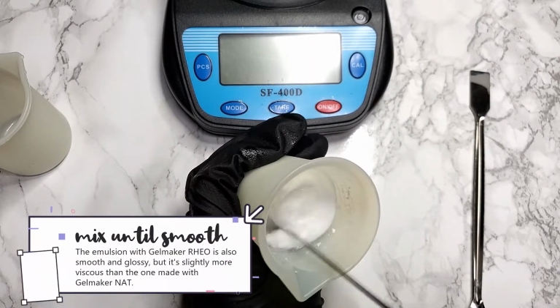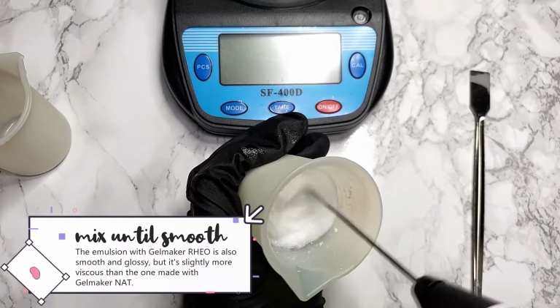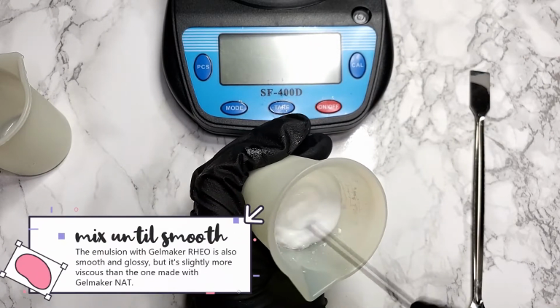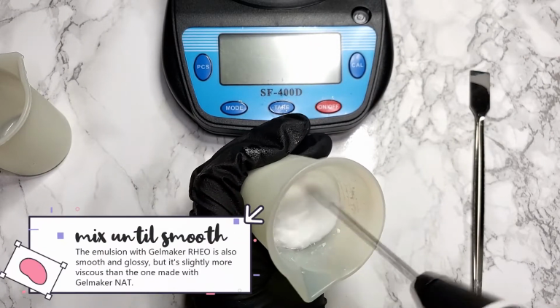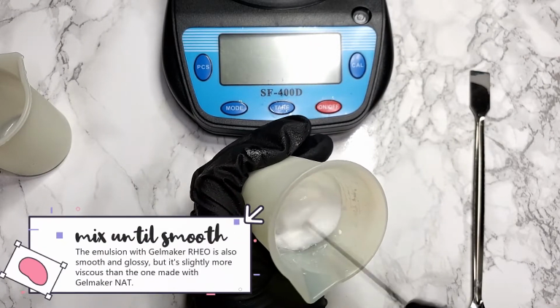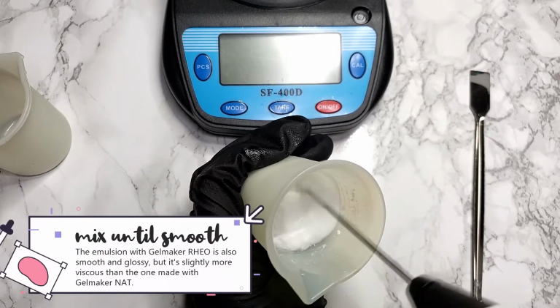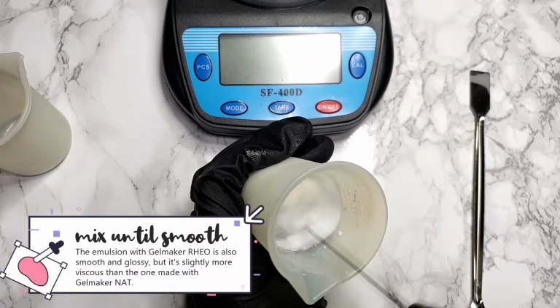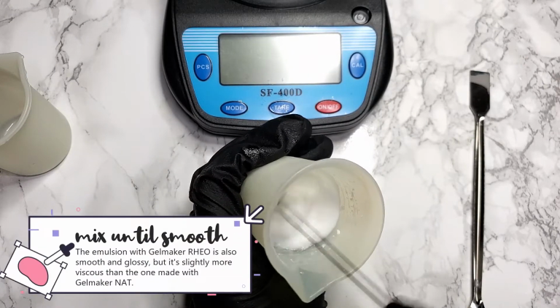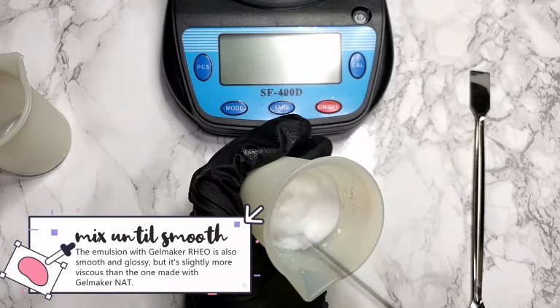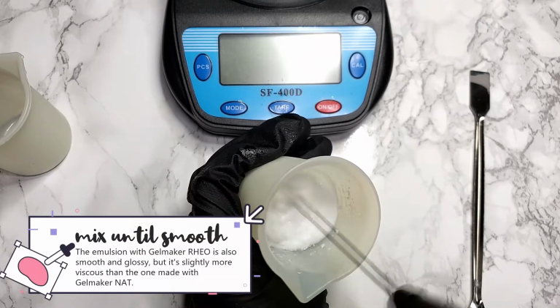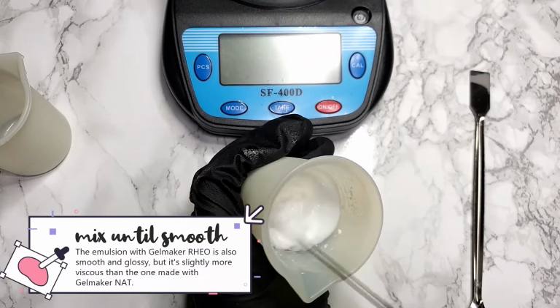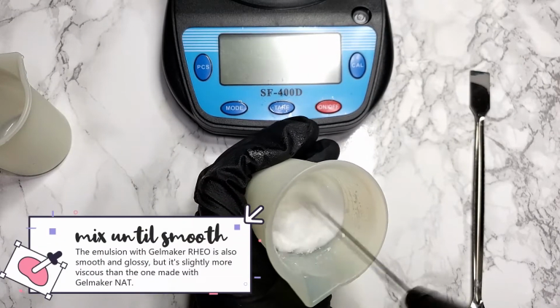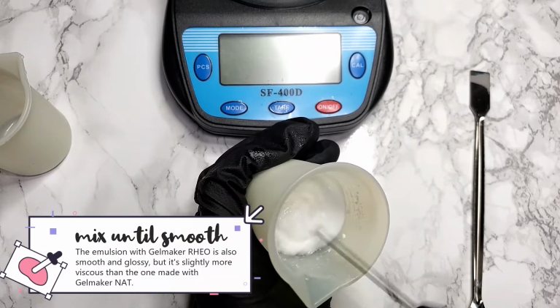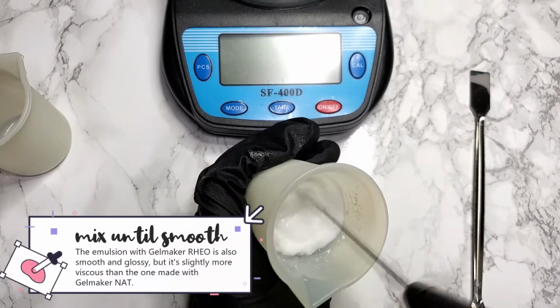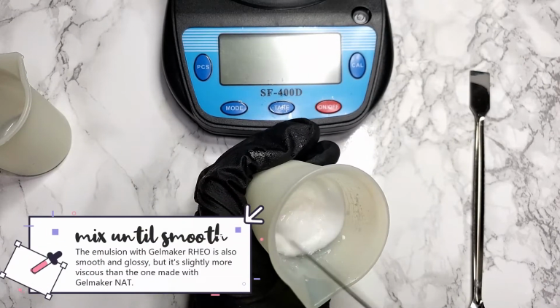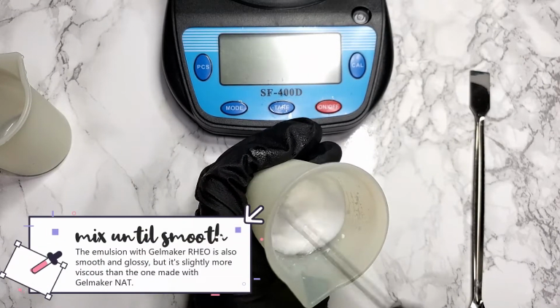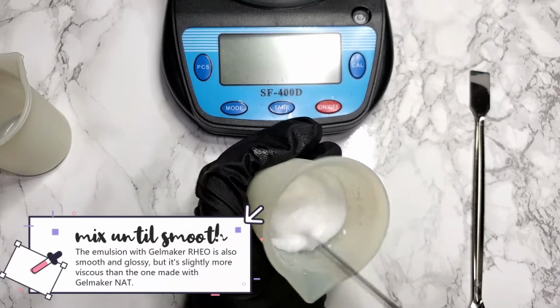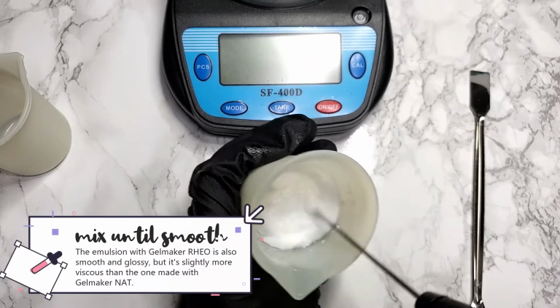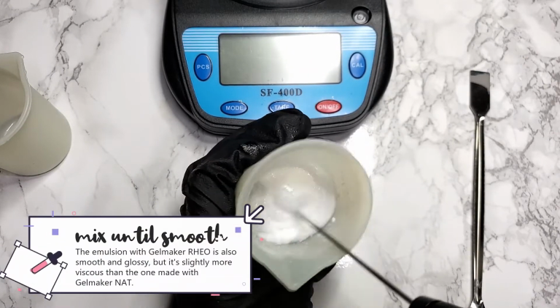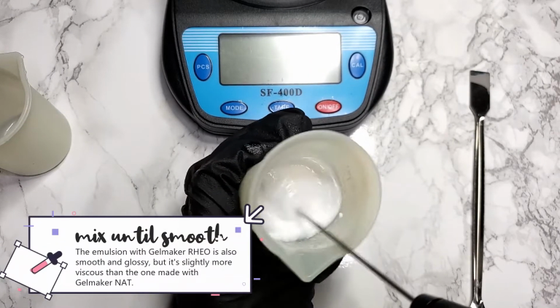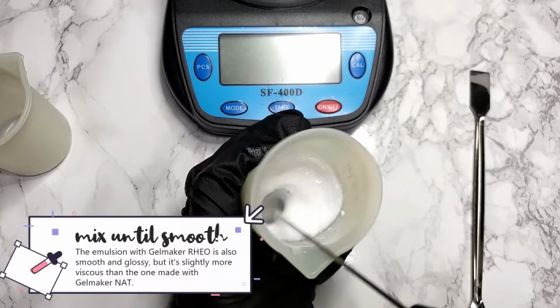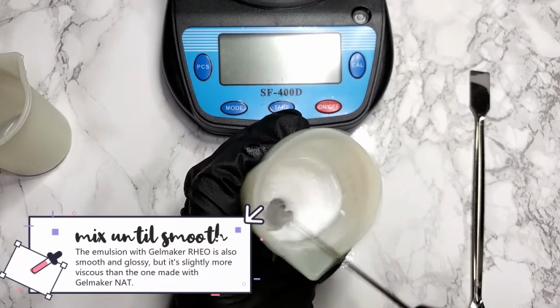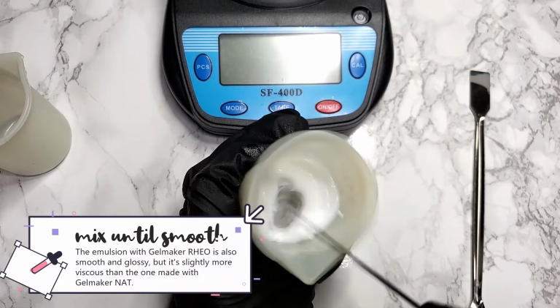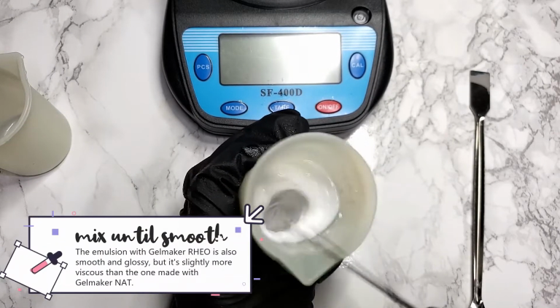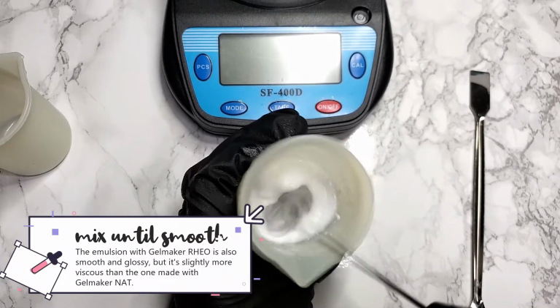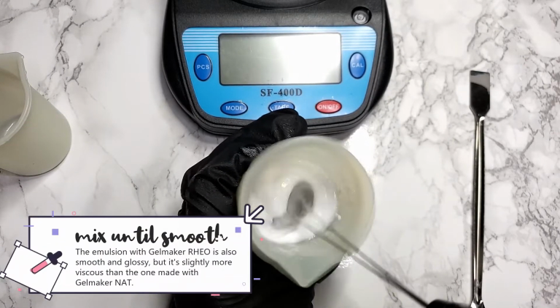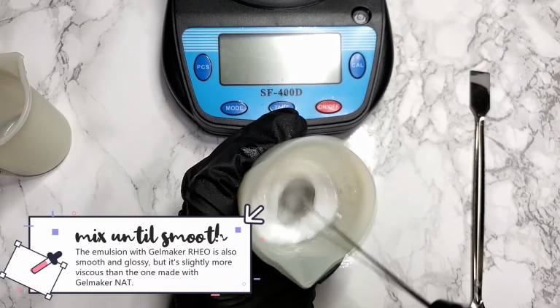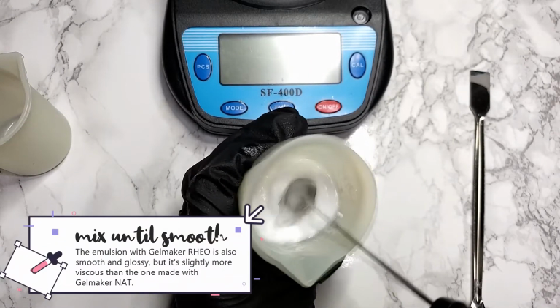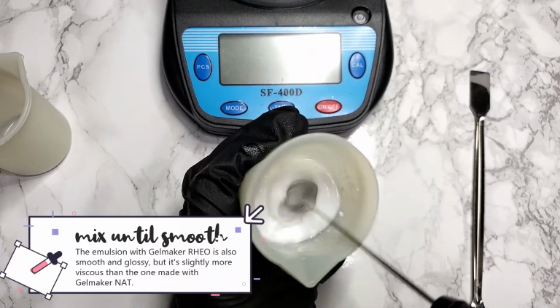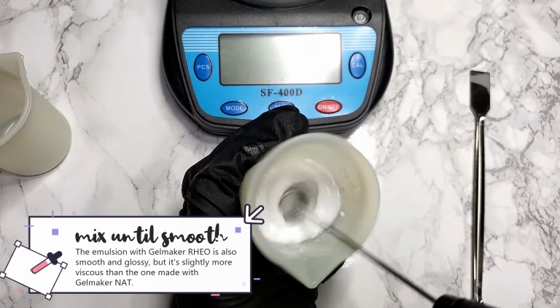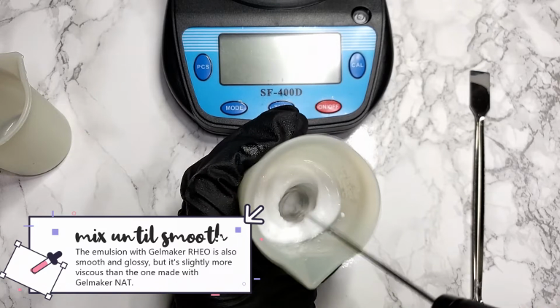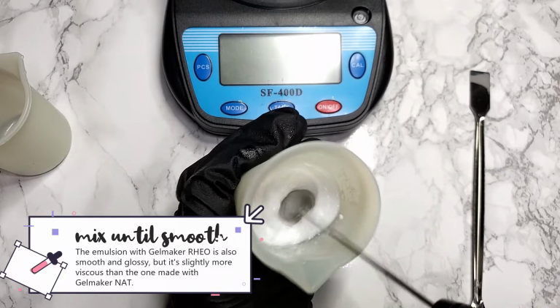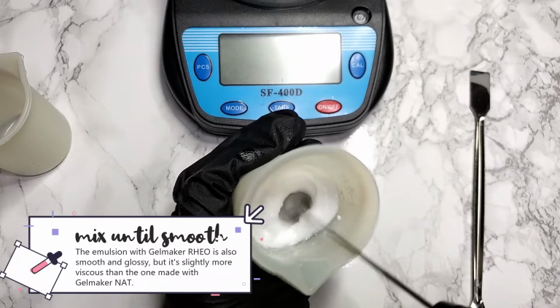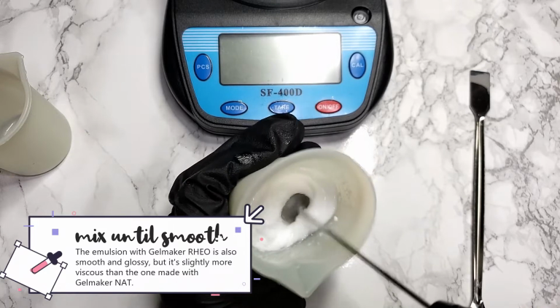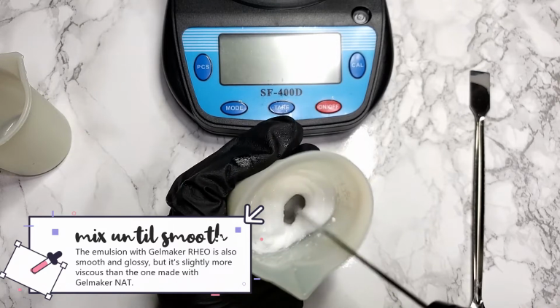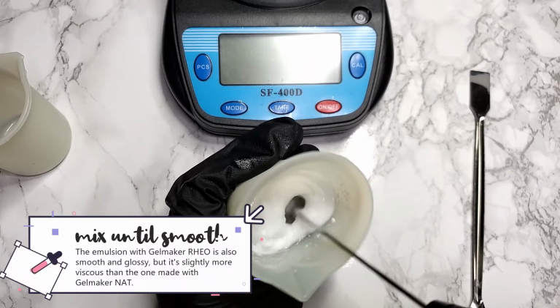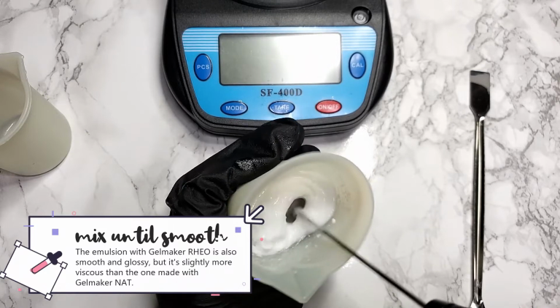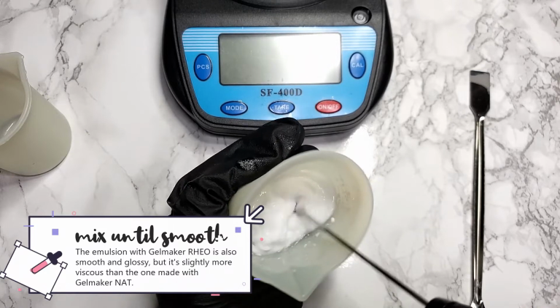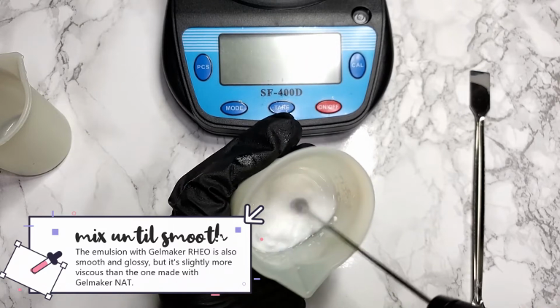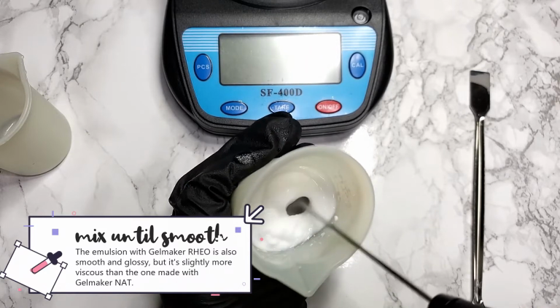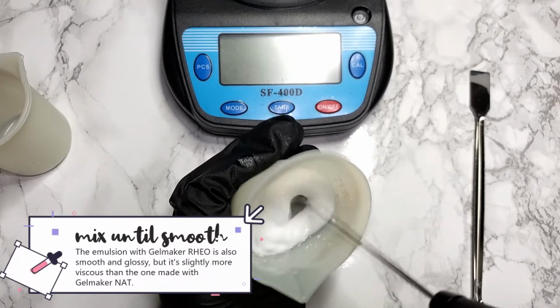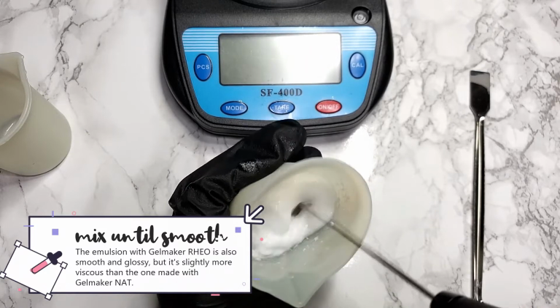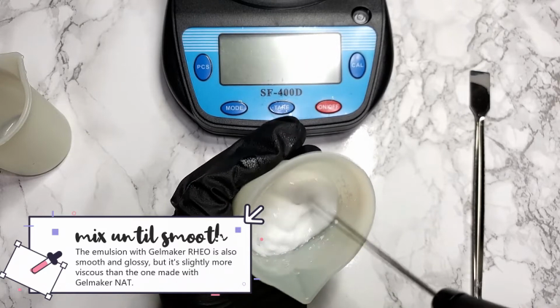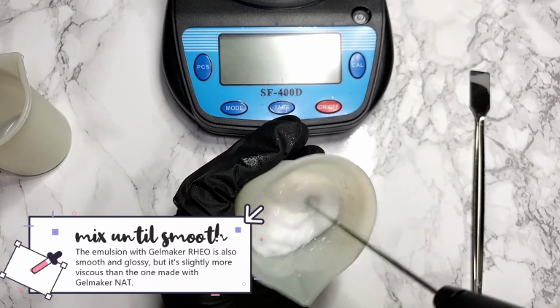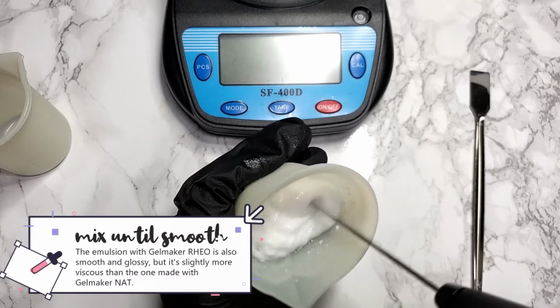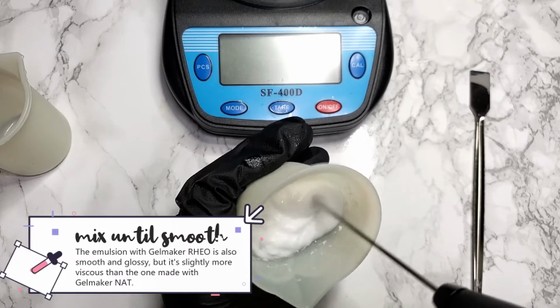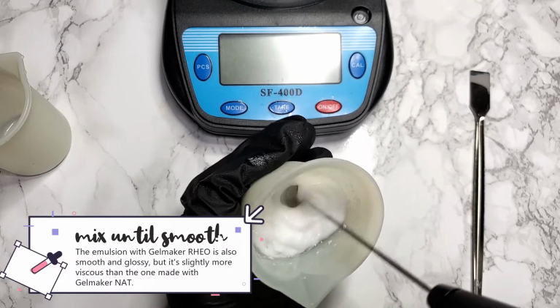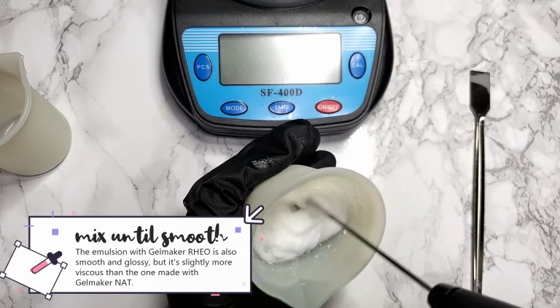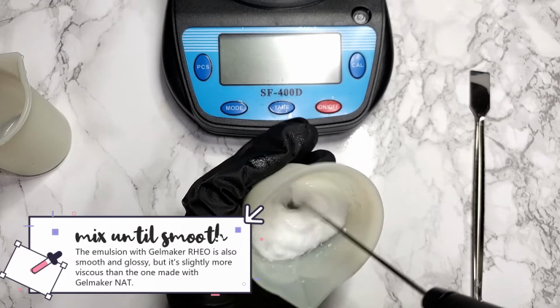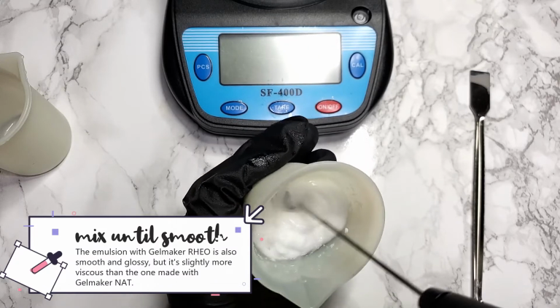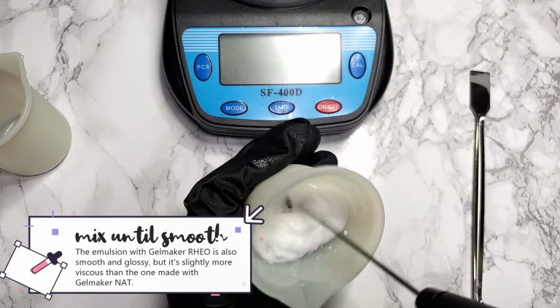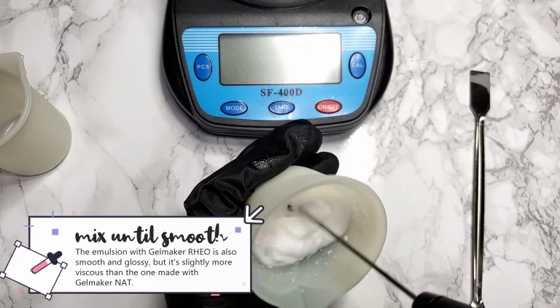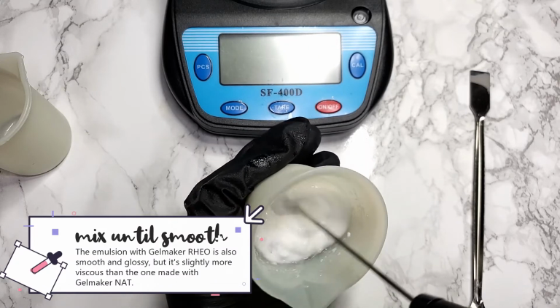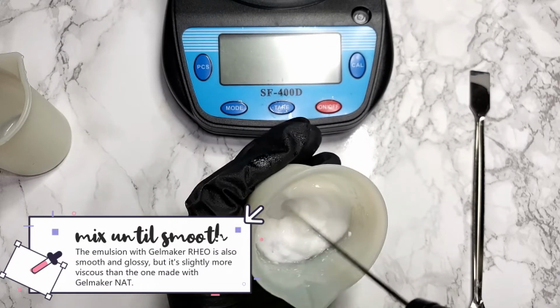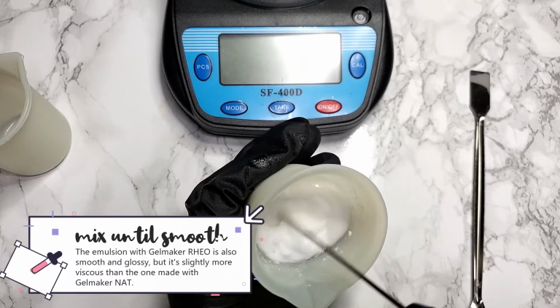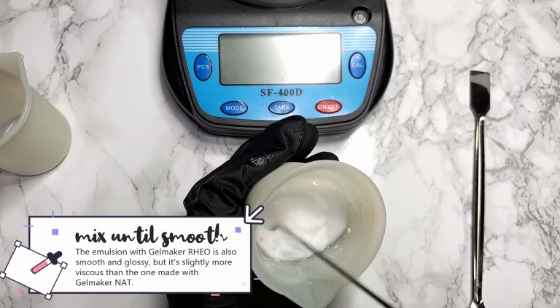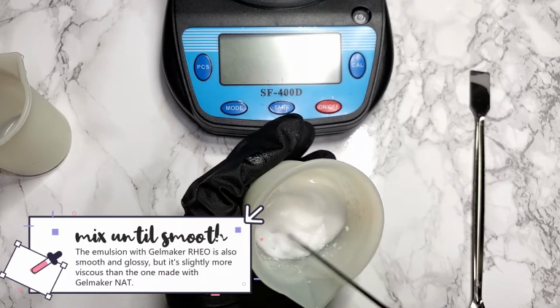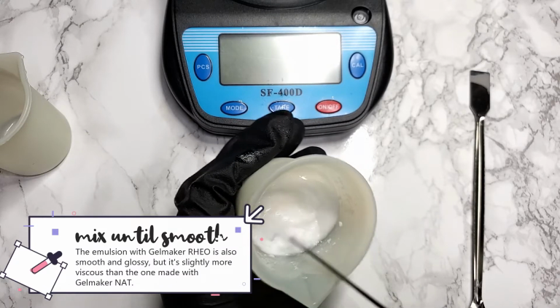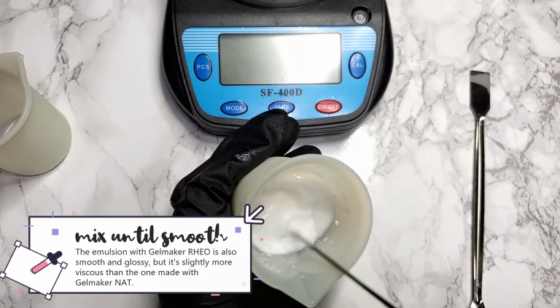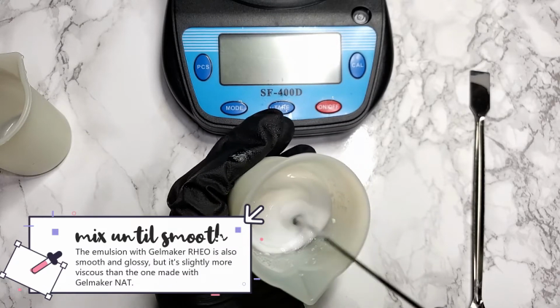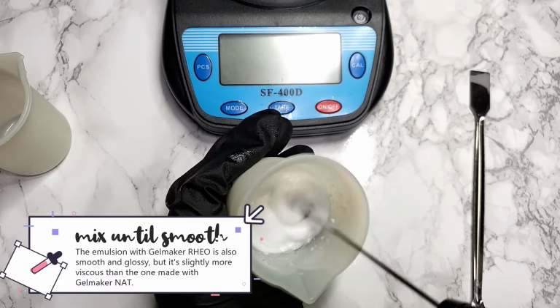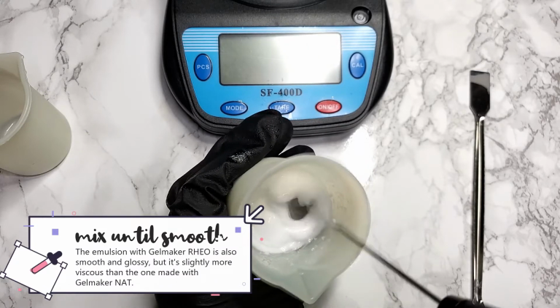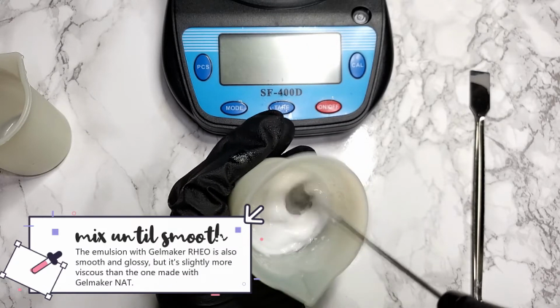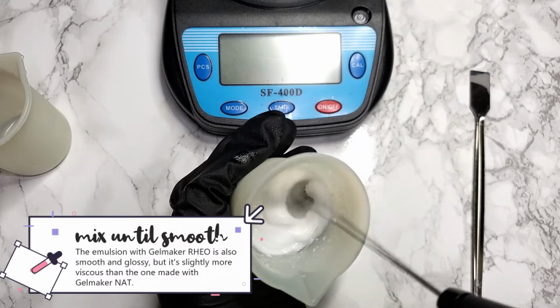The emulsion with Gelmaker Rio is also smooth and glossy, but it's slightly more viscous than the one made with Gelmaker Nat.